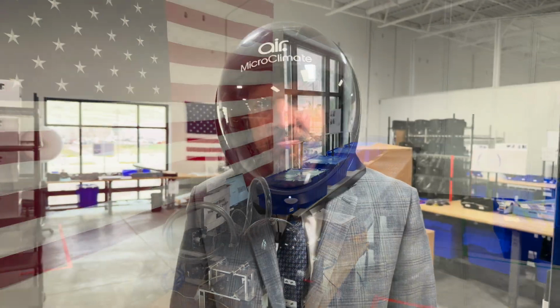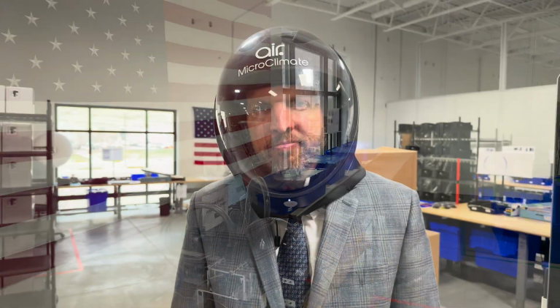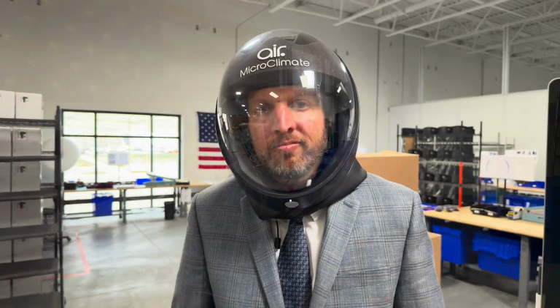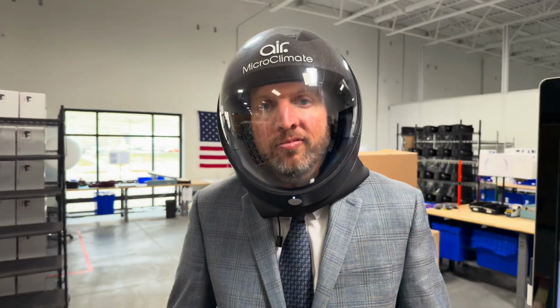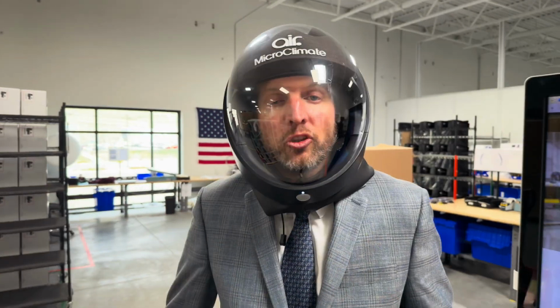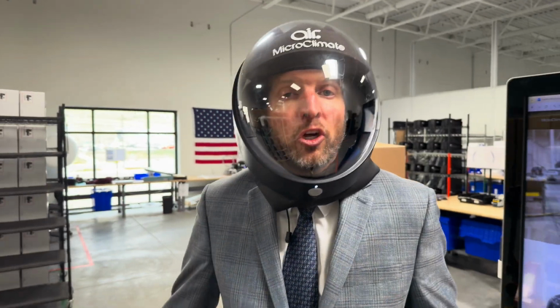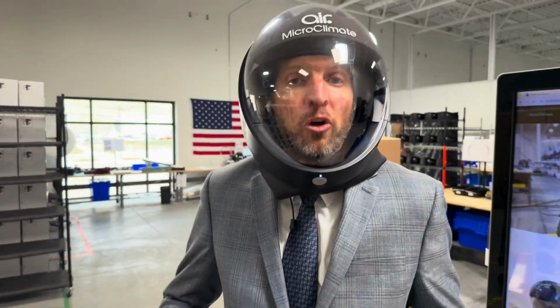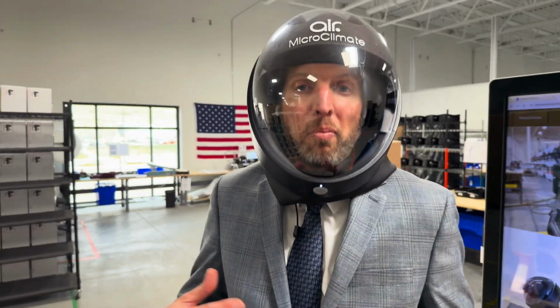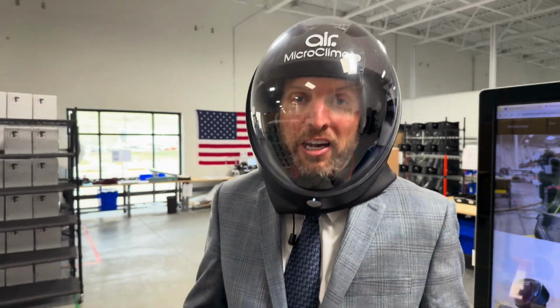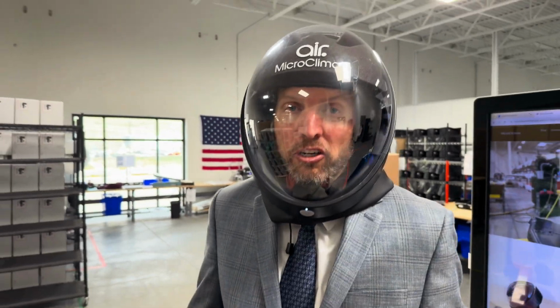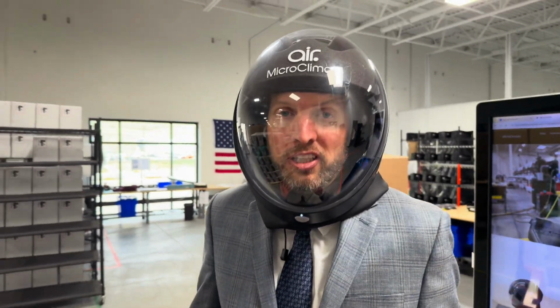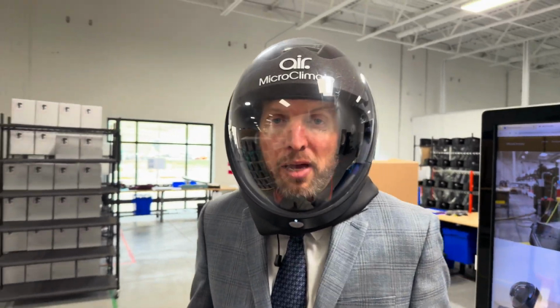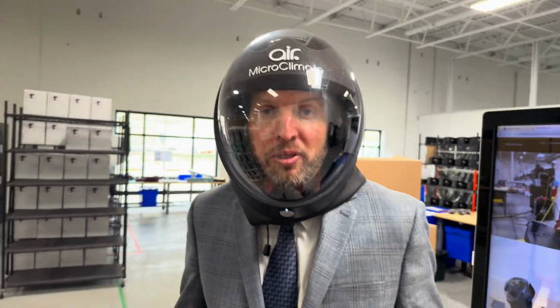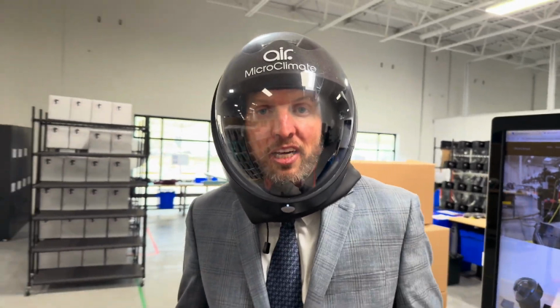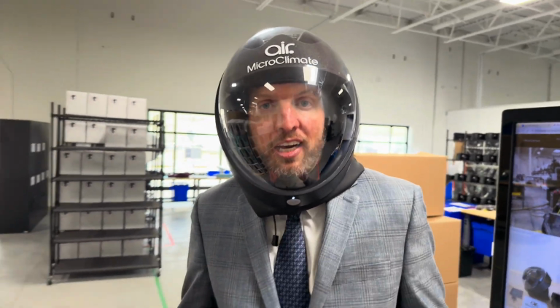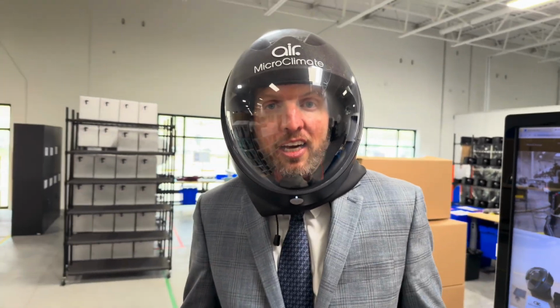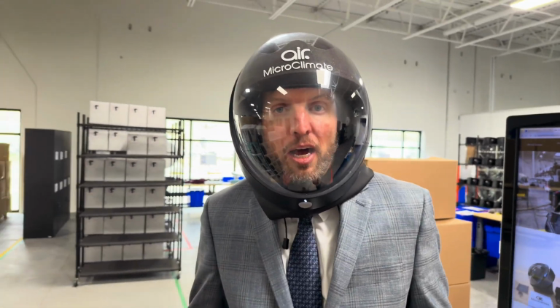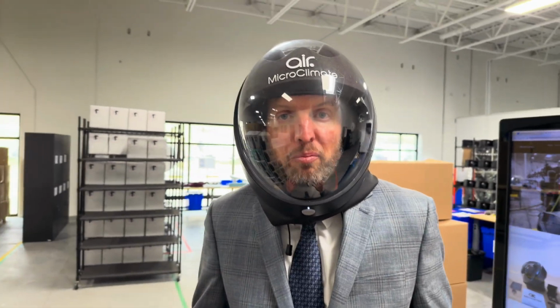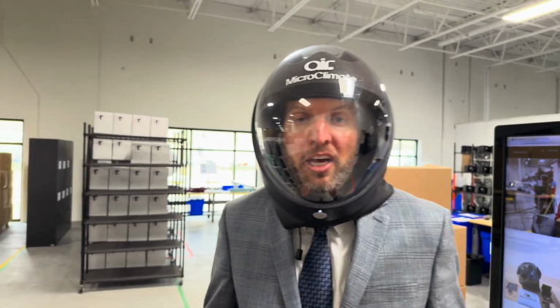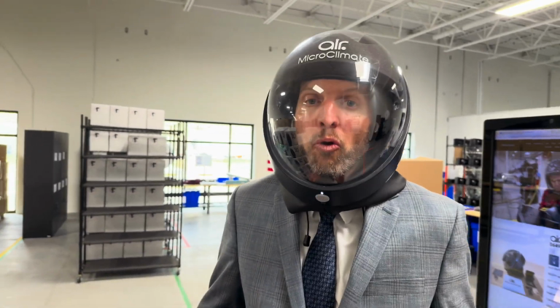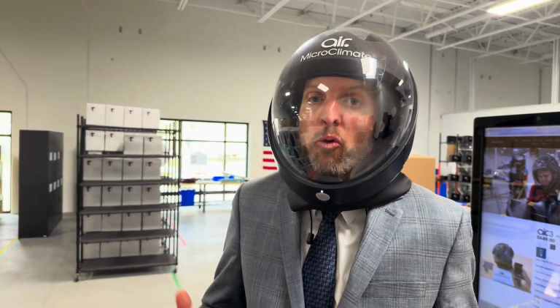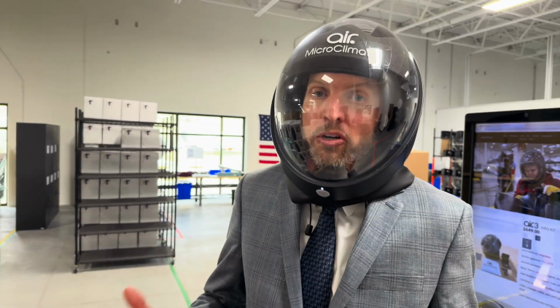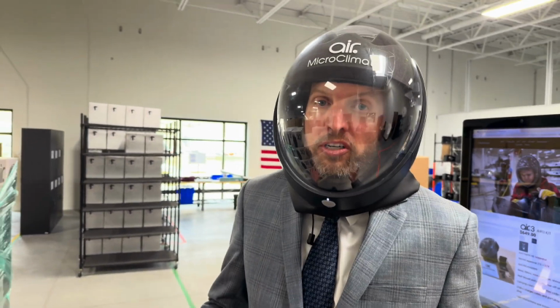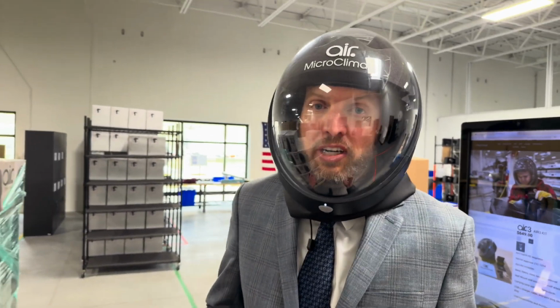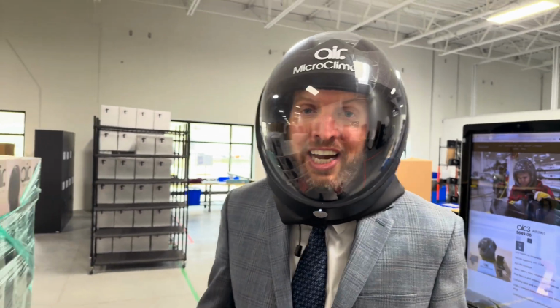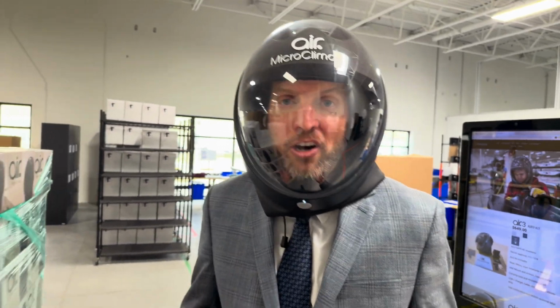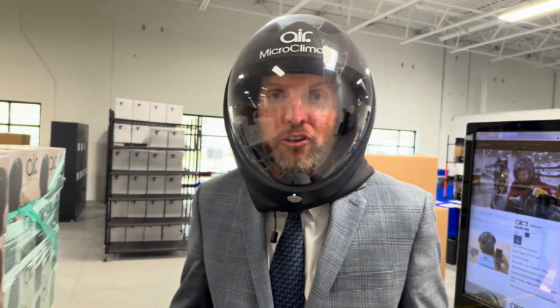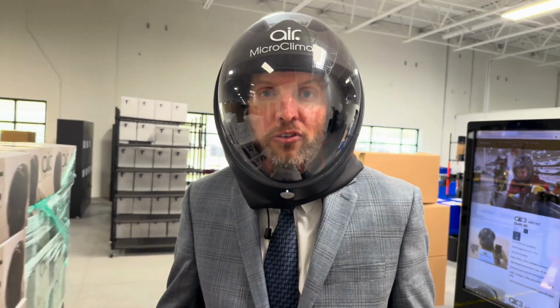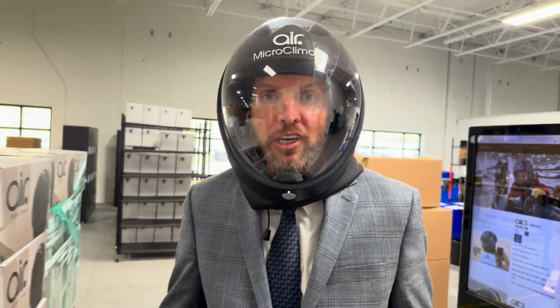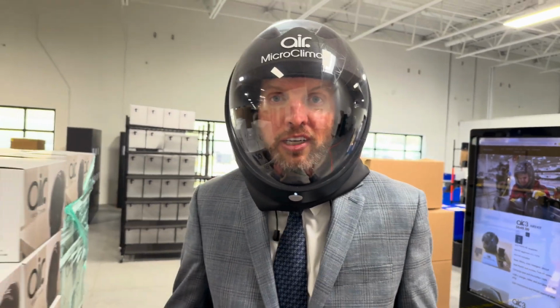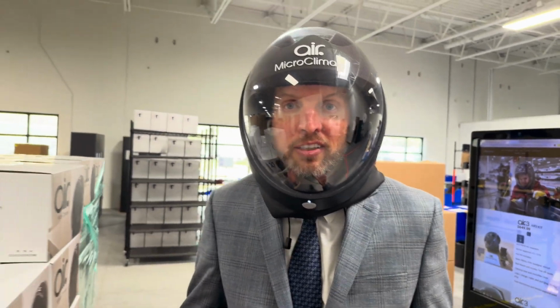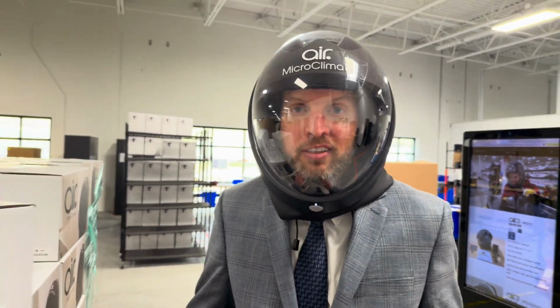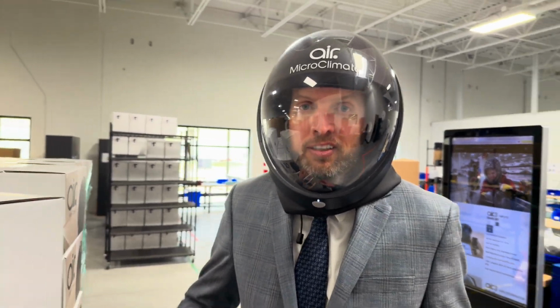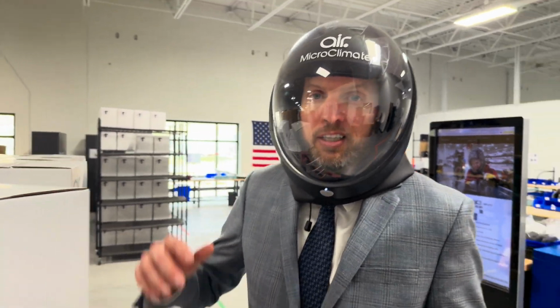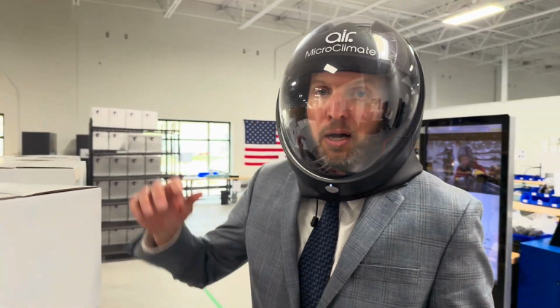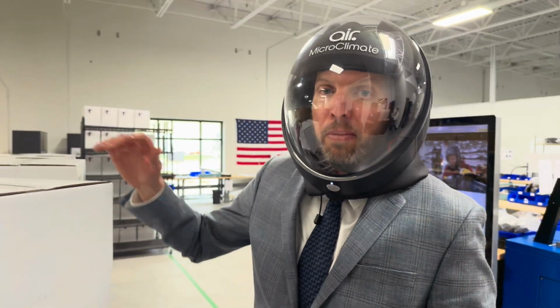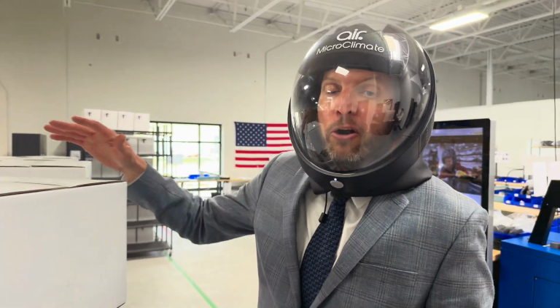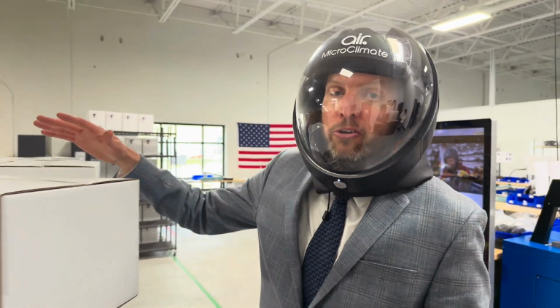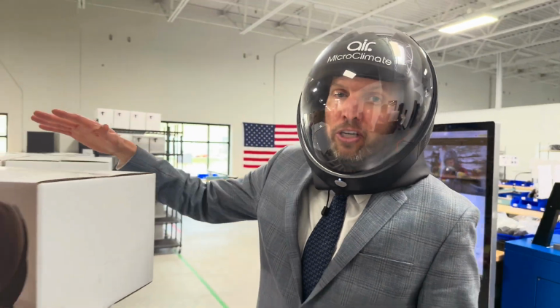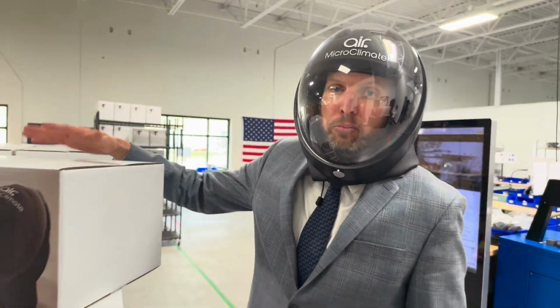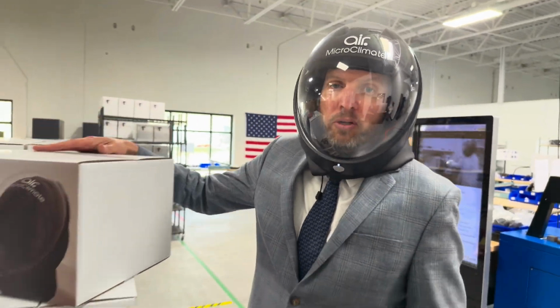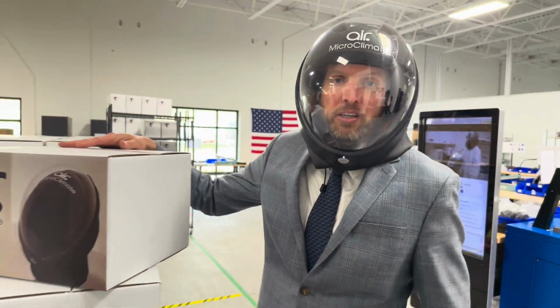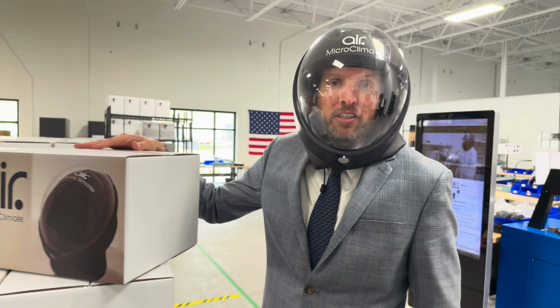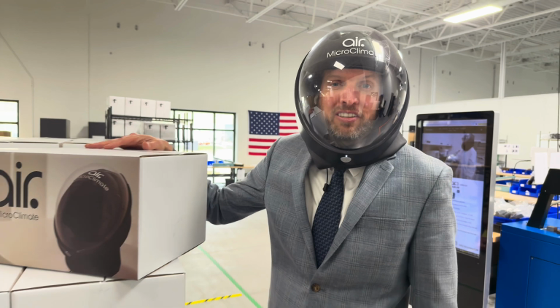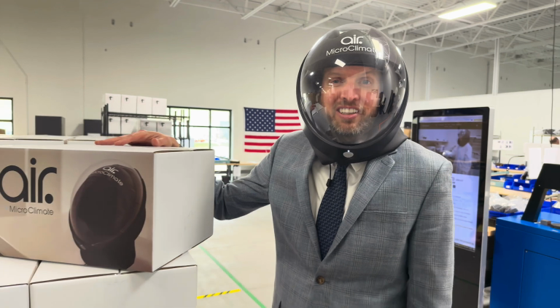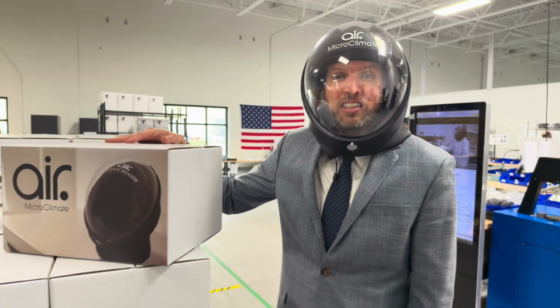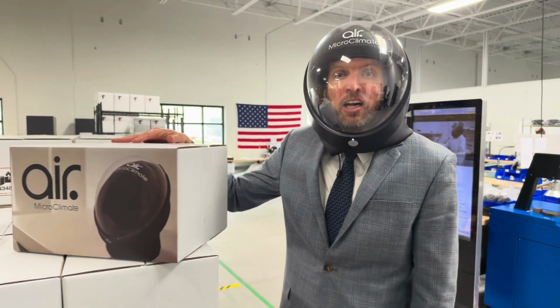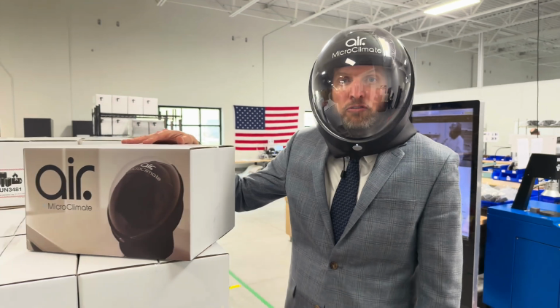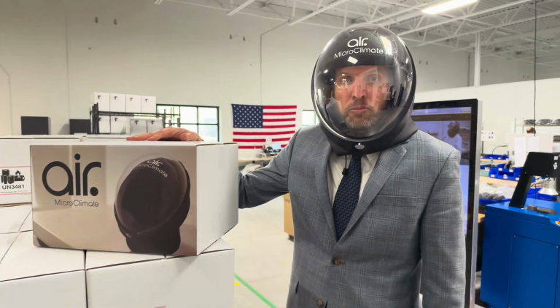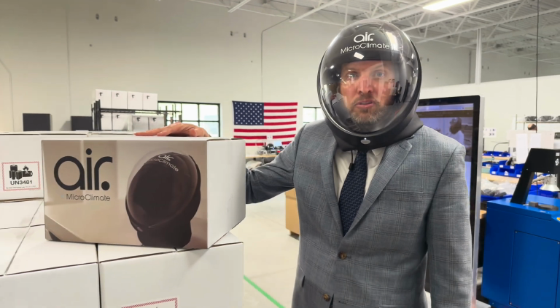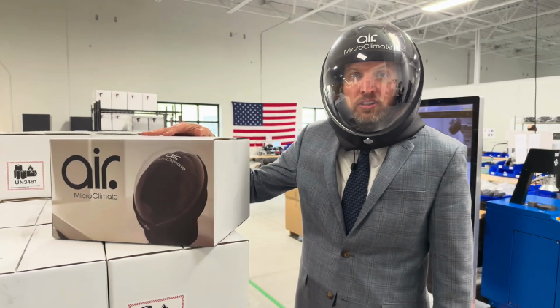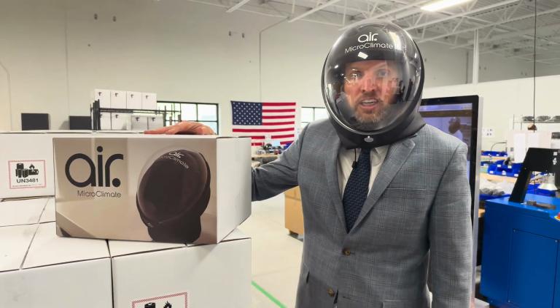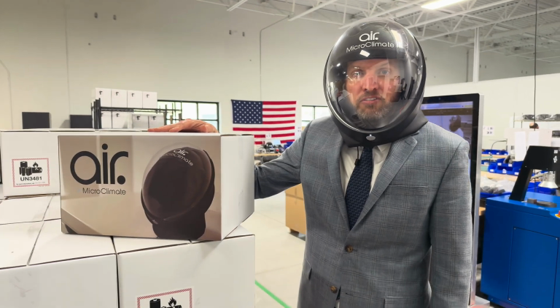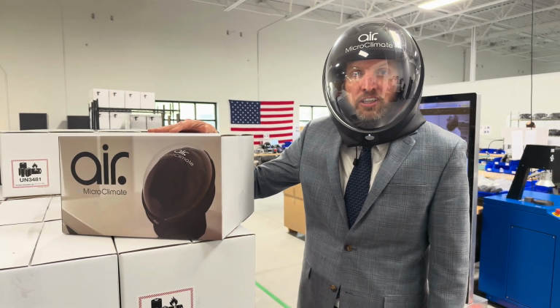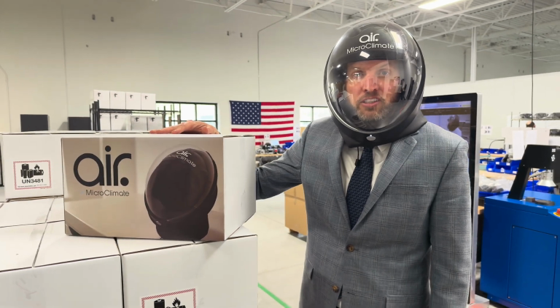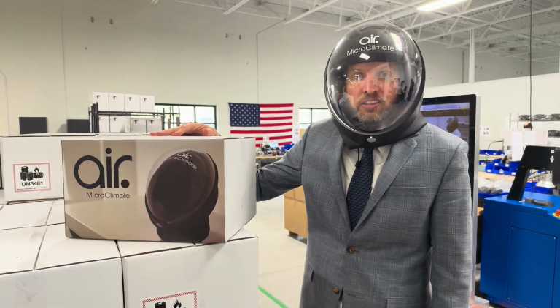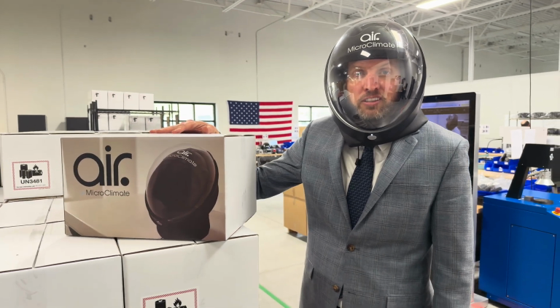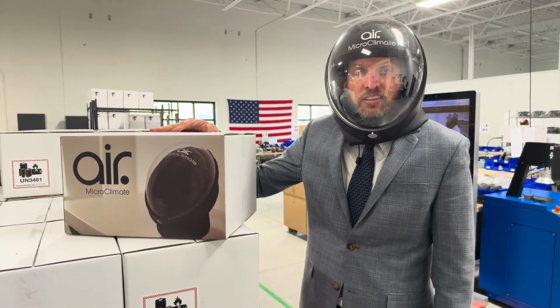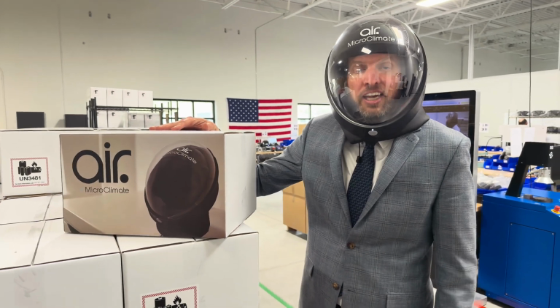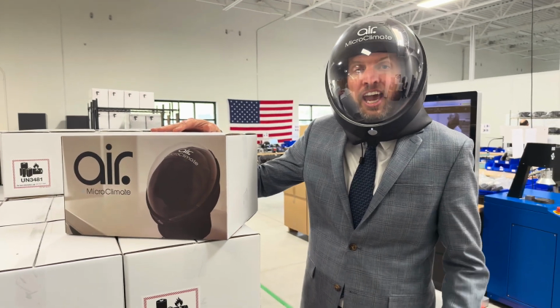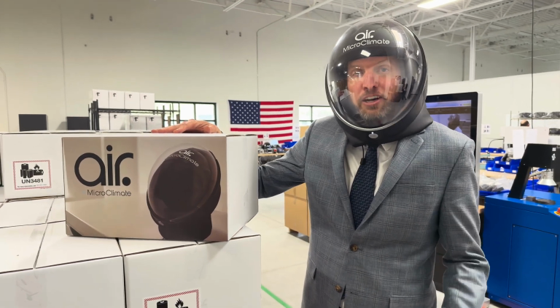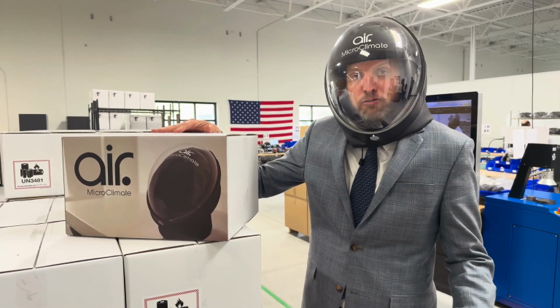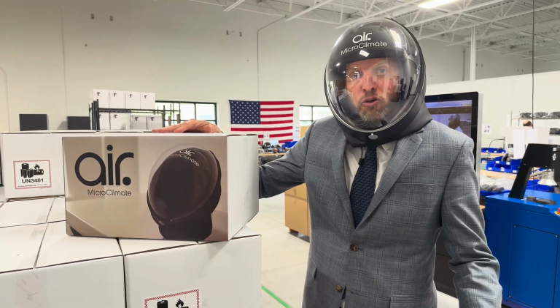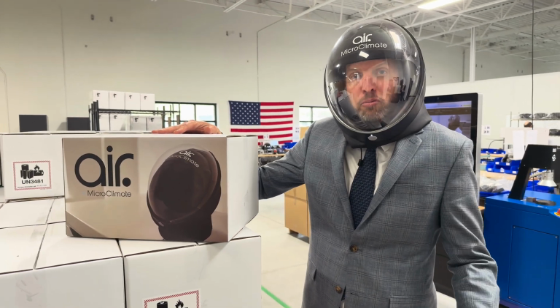So go to microclimate.com and order an Air 3, a powered respirator that's comfortable, convenient, and affordable.